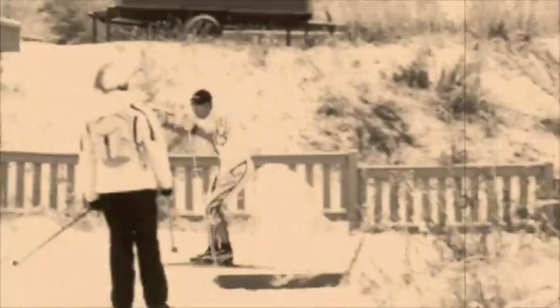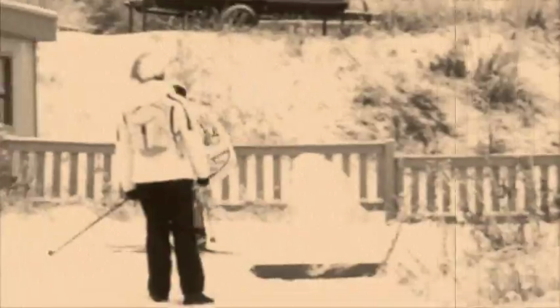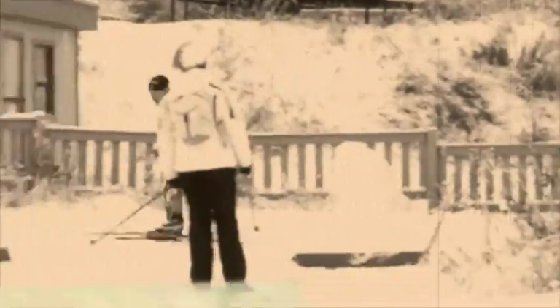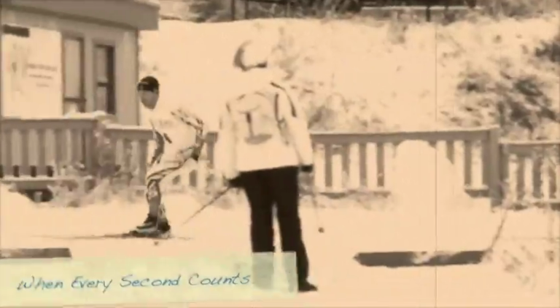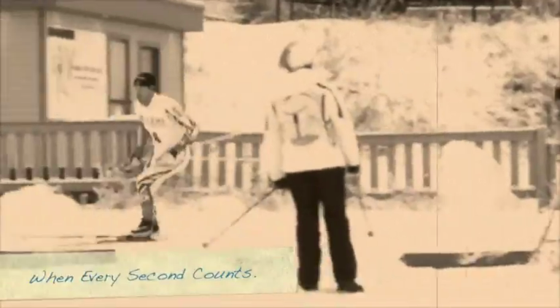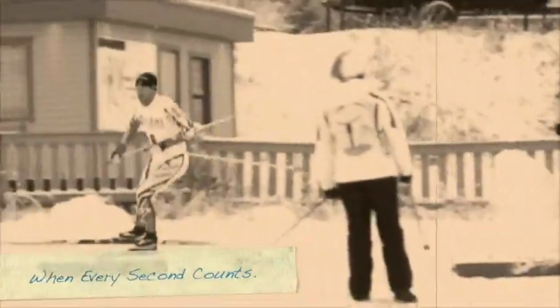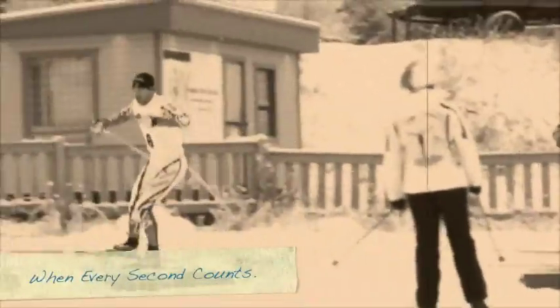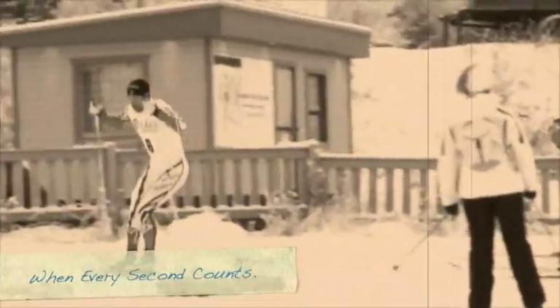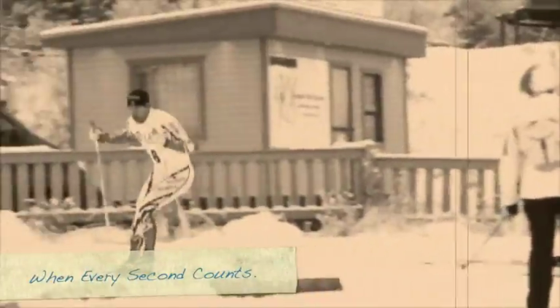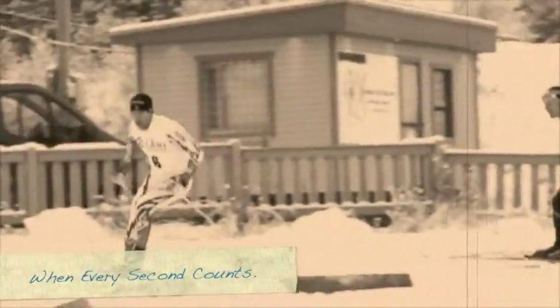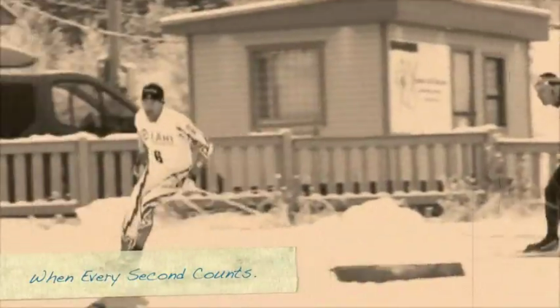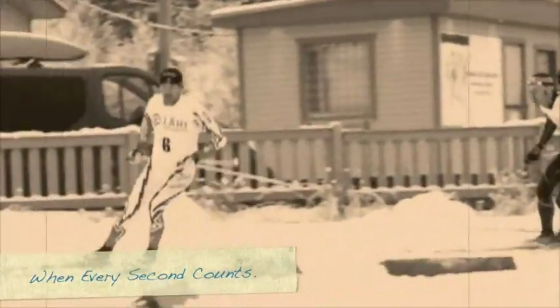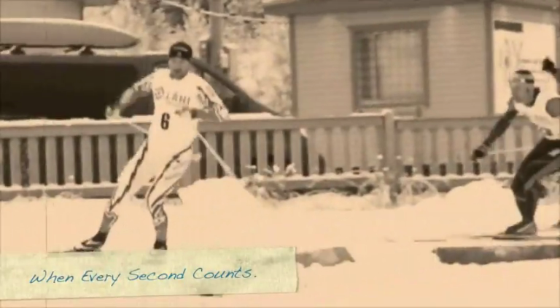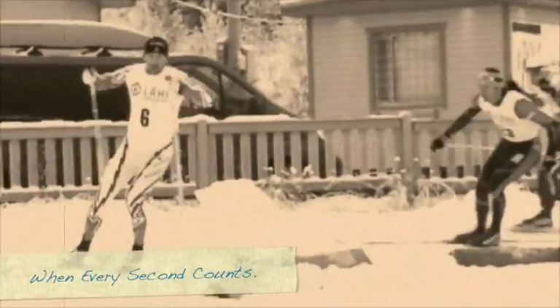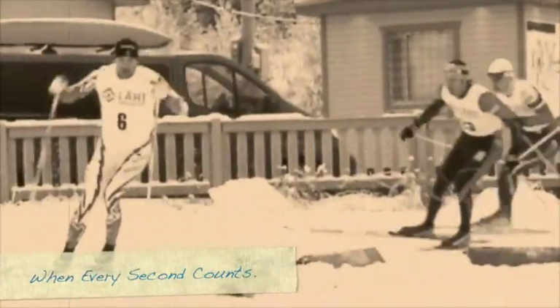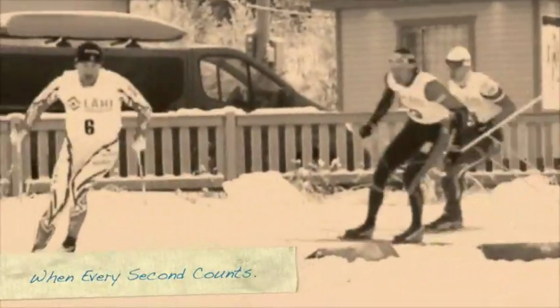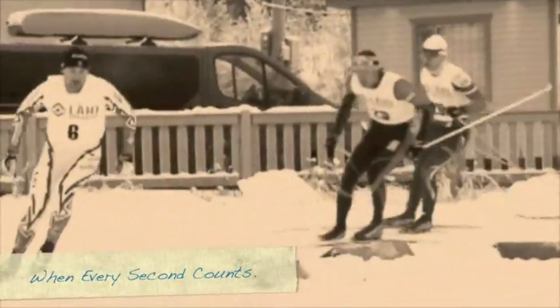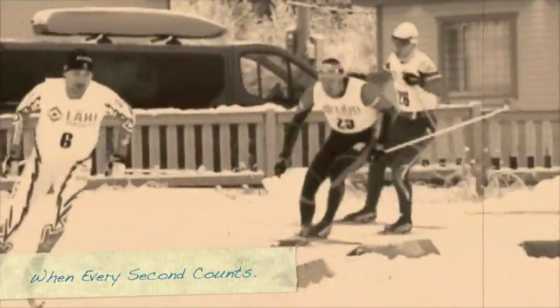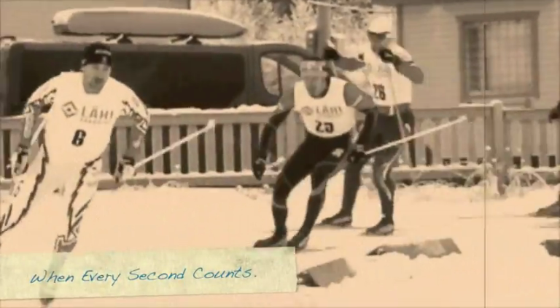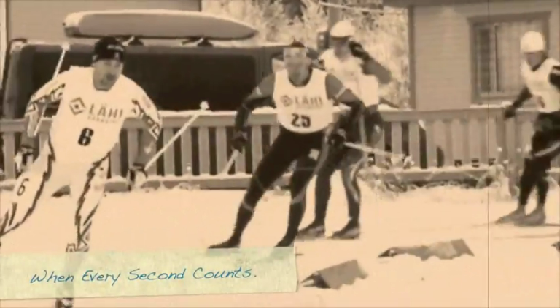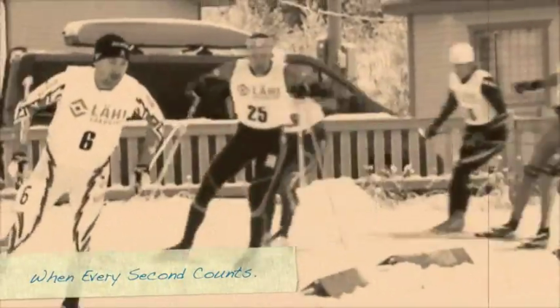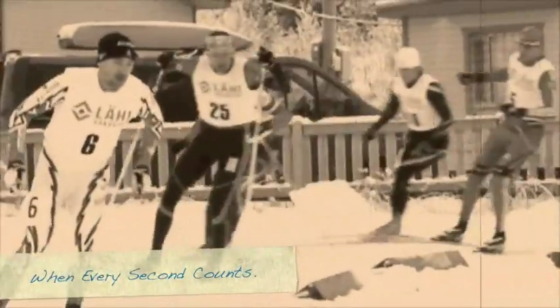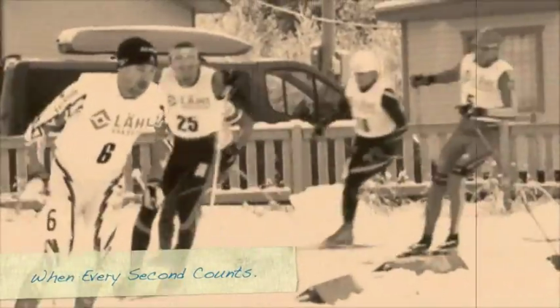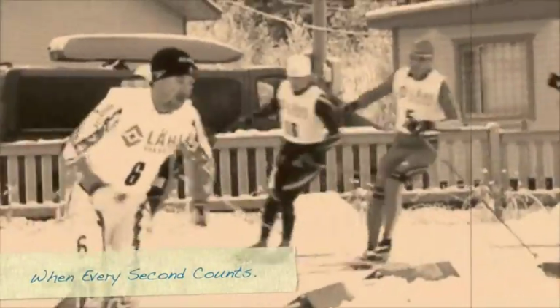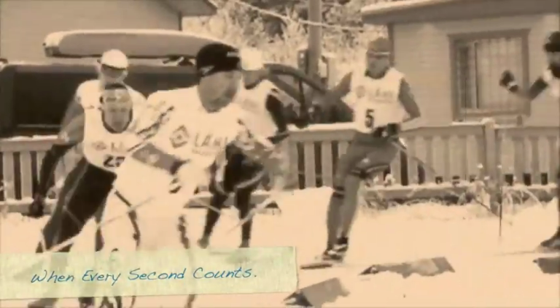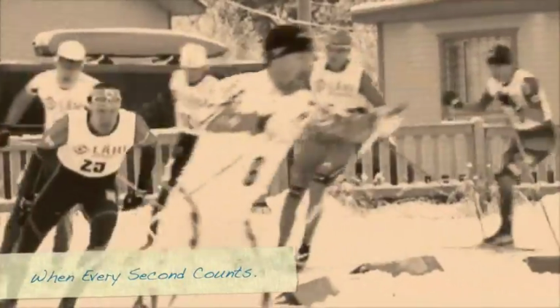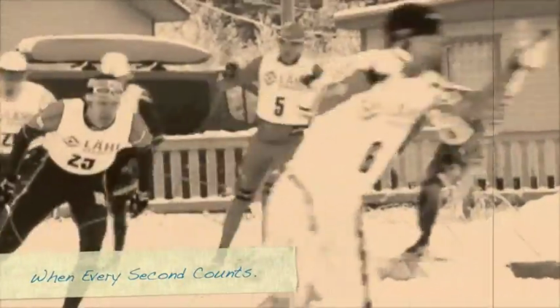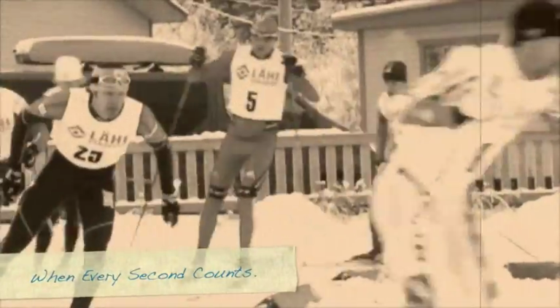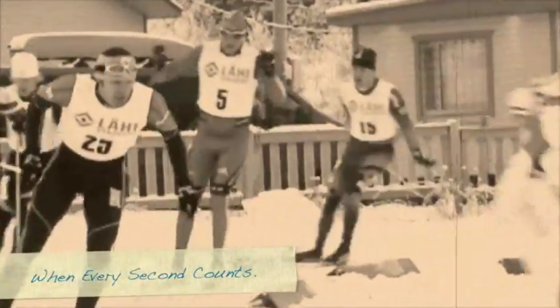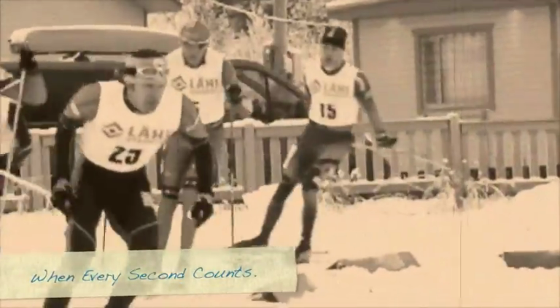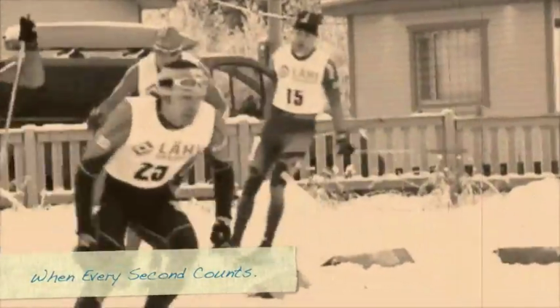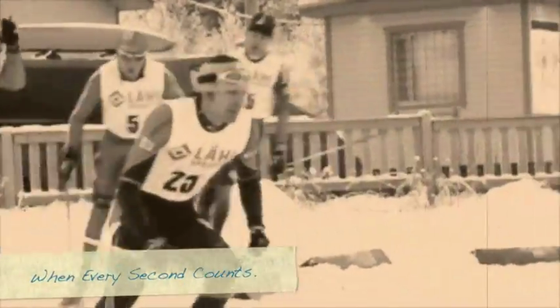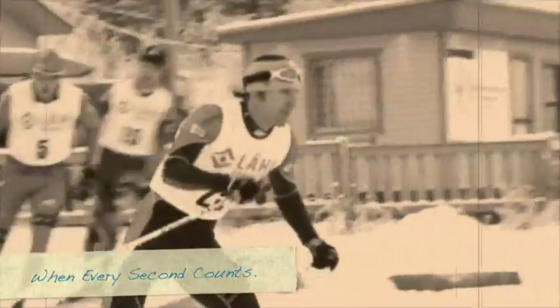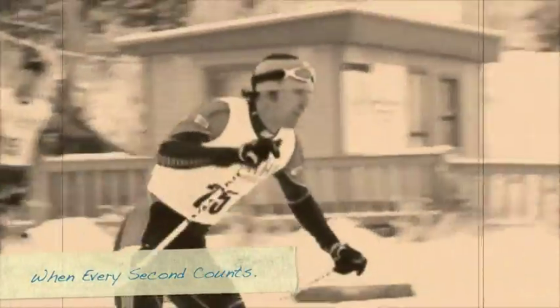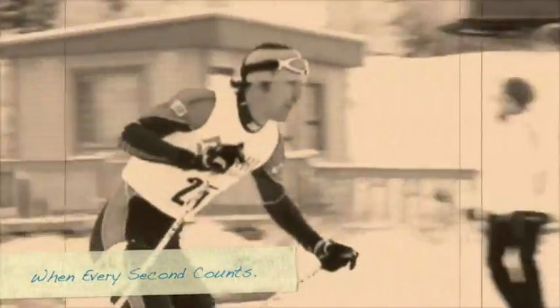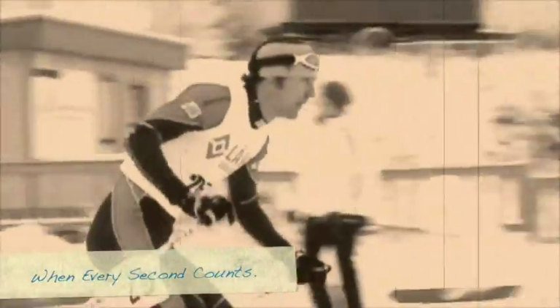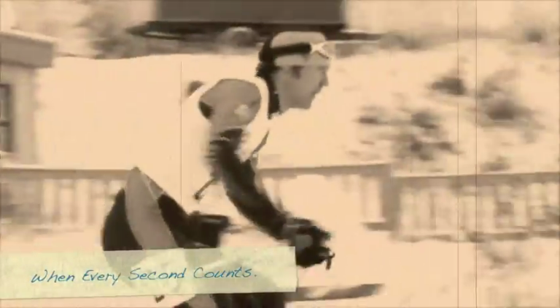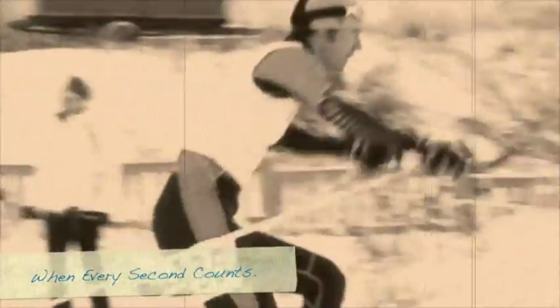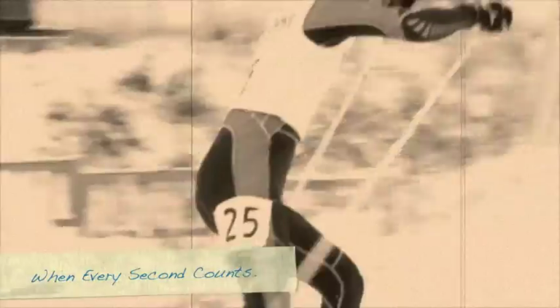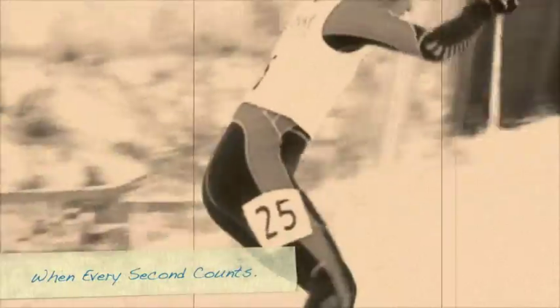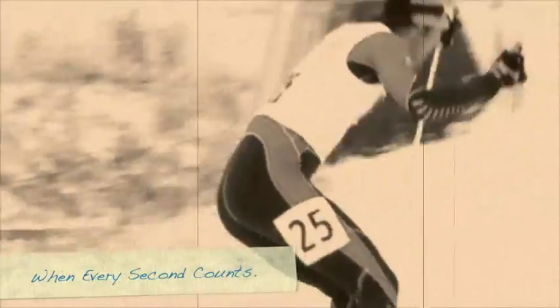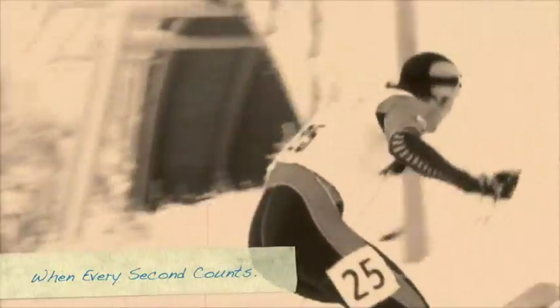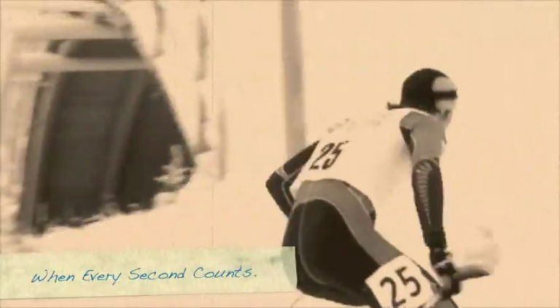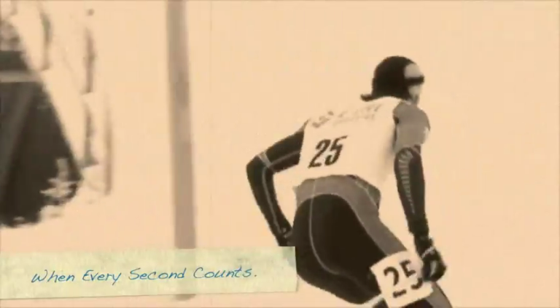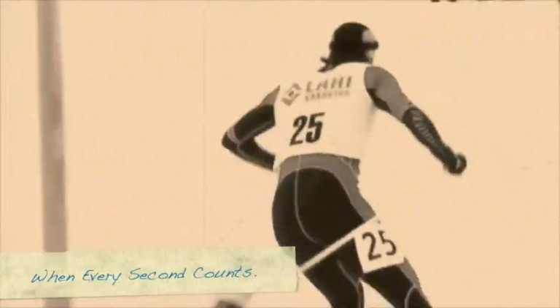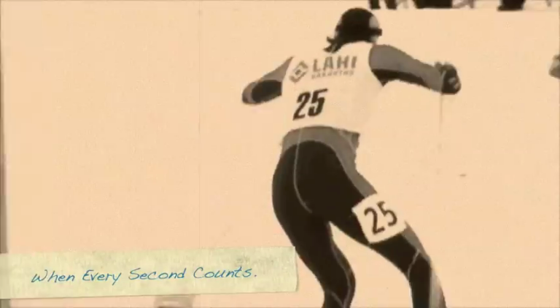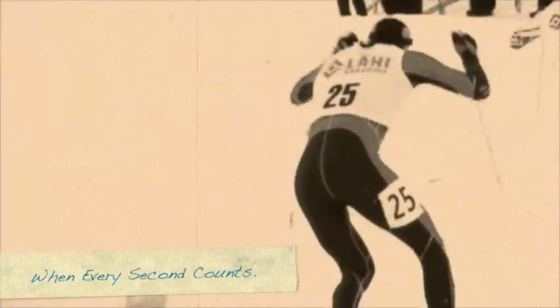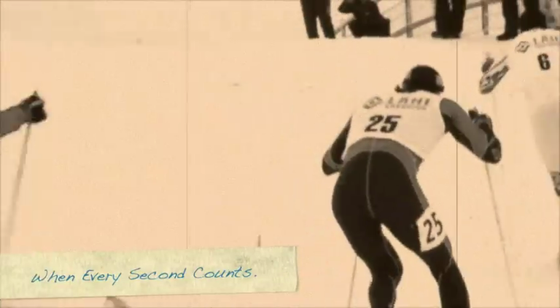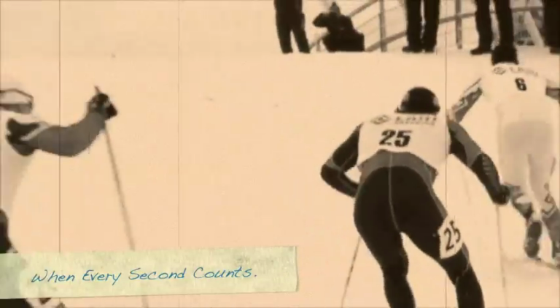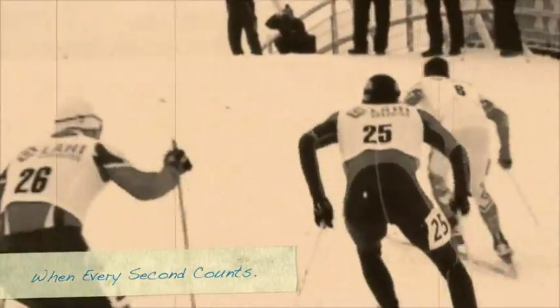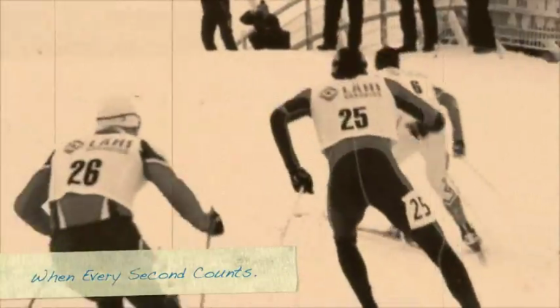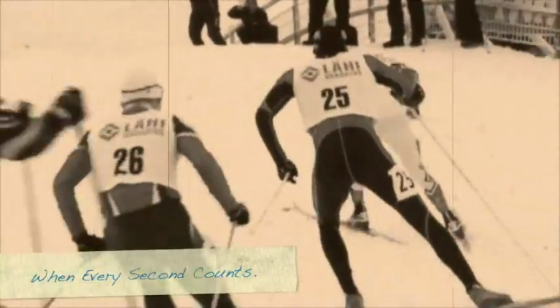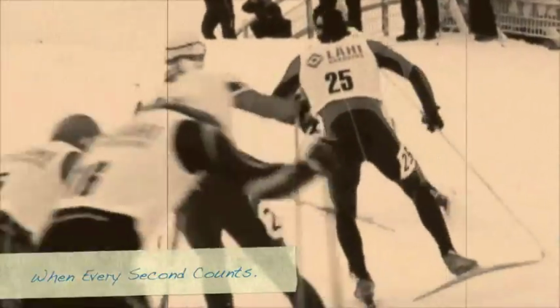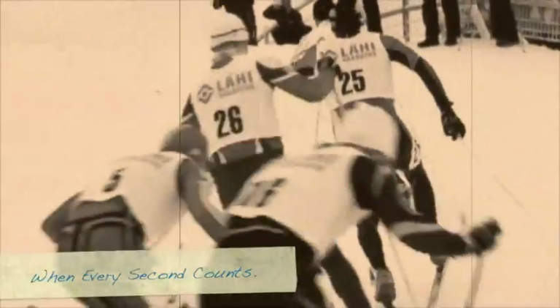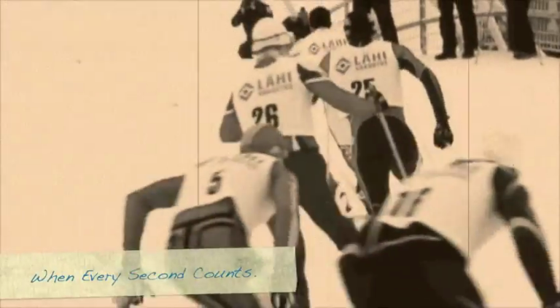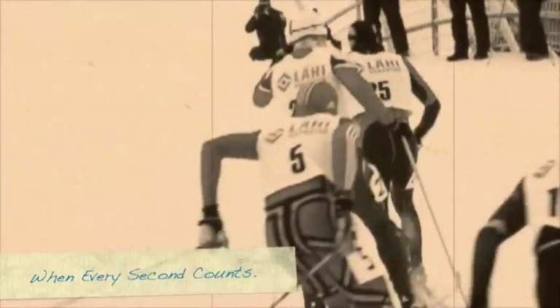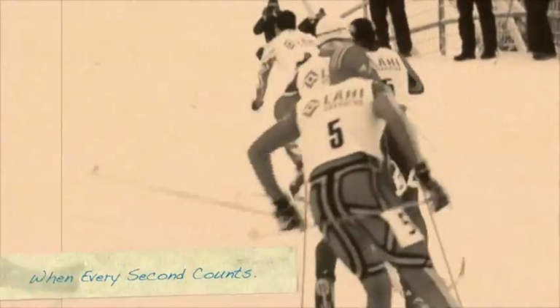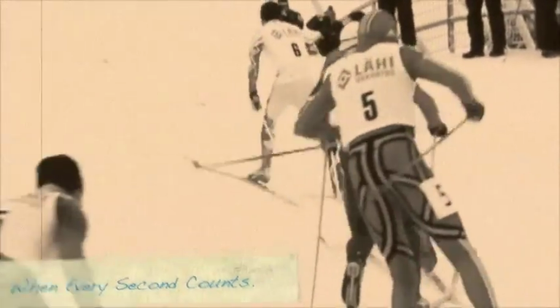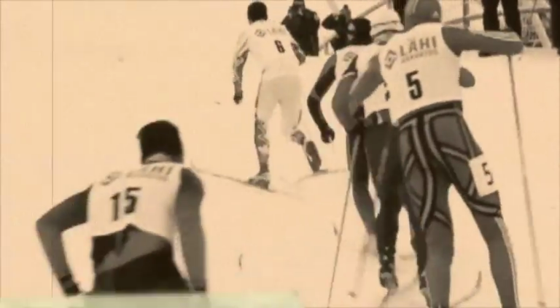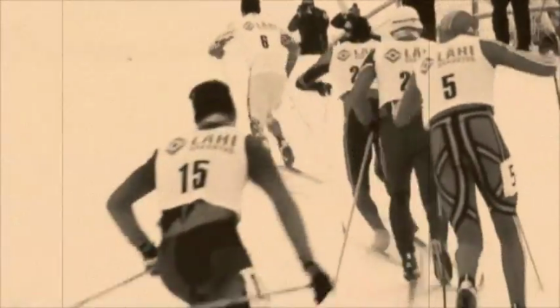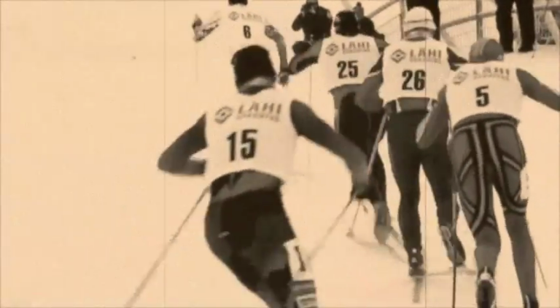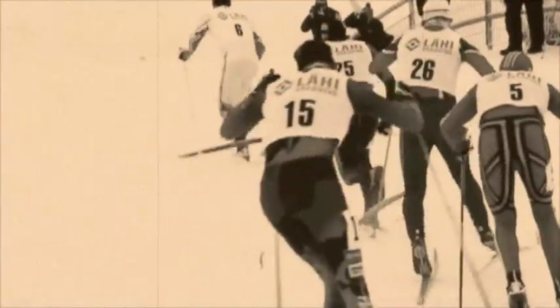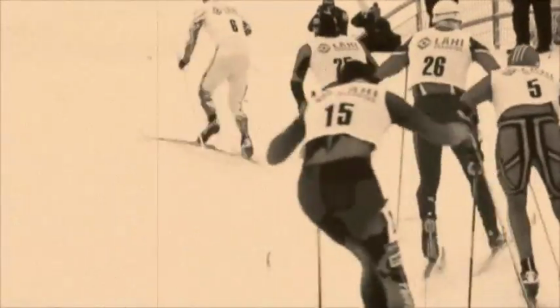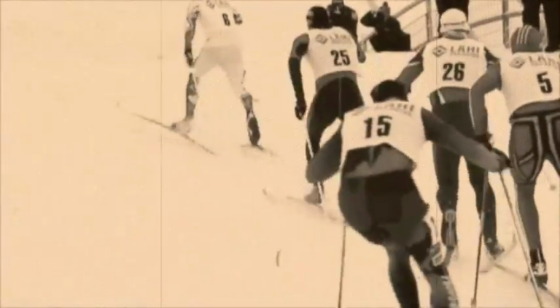Come on, TK! Come on, Torin! All right, Torin, that's that! Yeah, Torin, that's that!